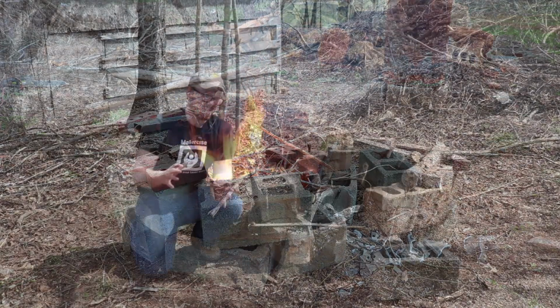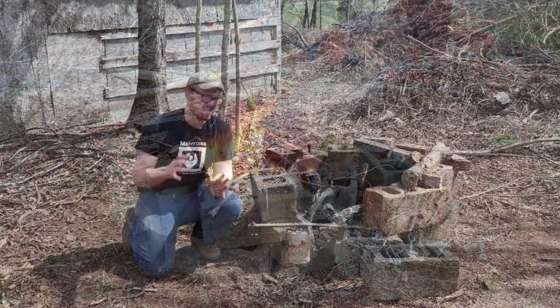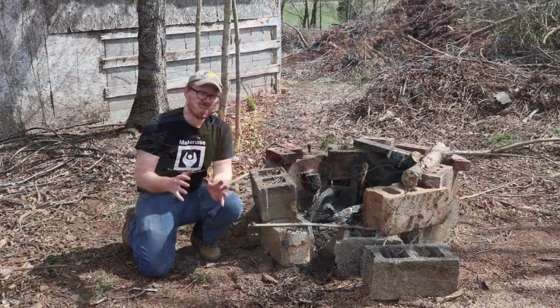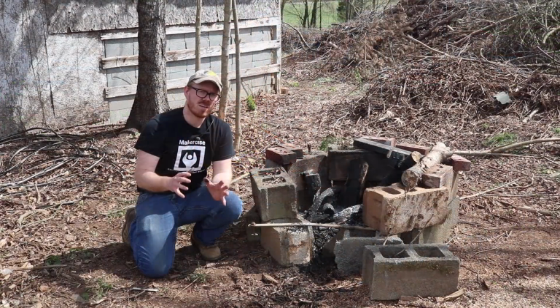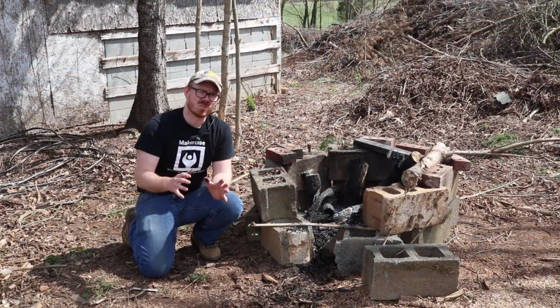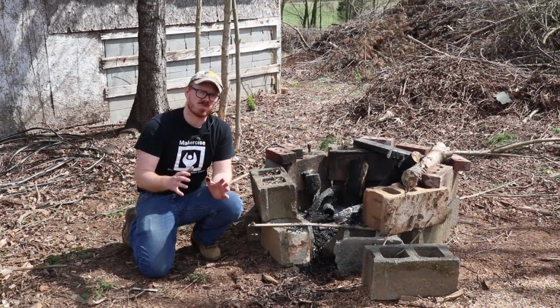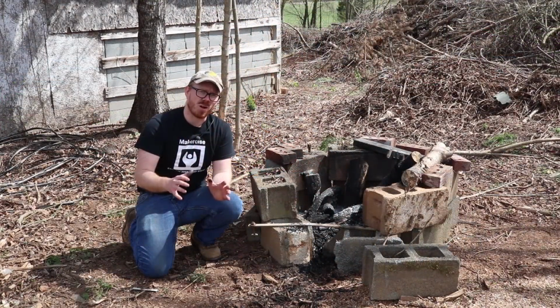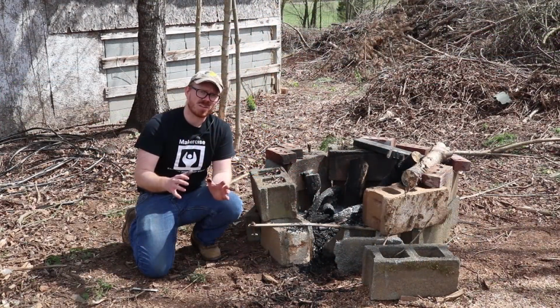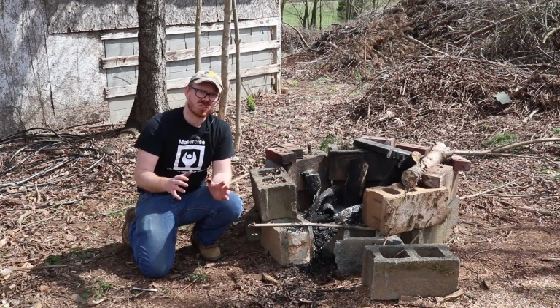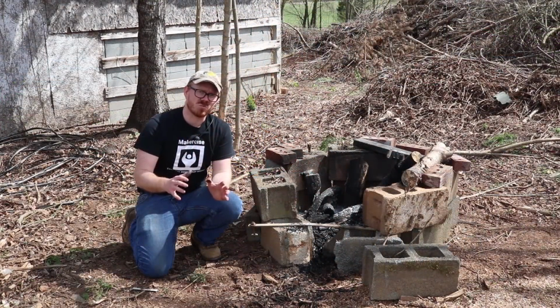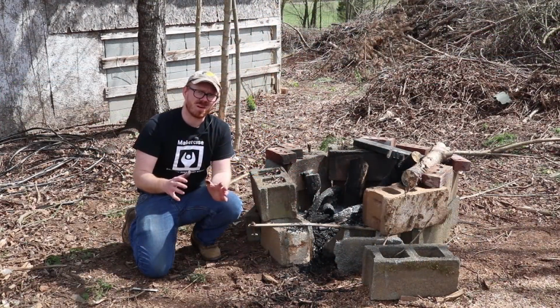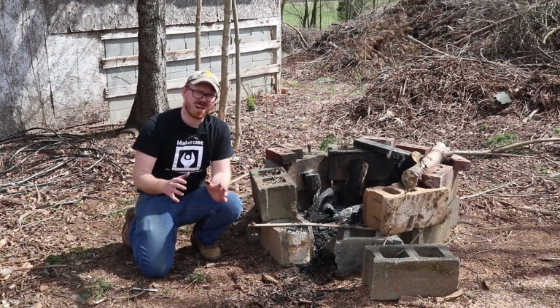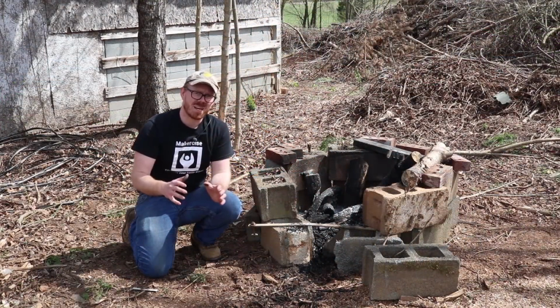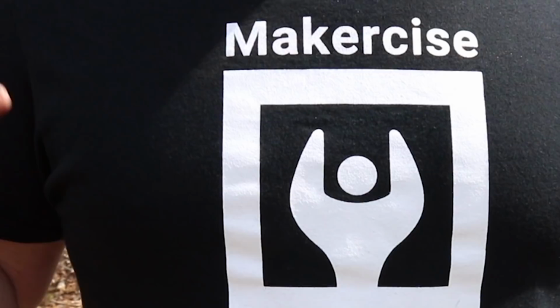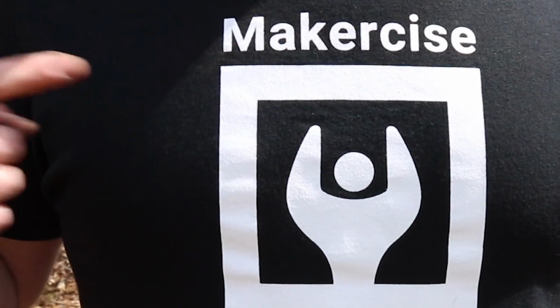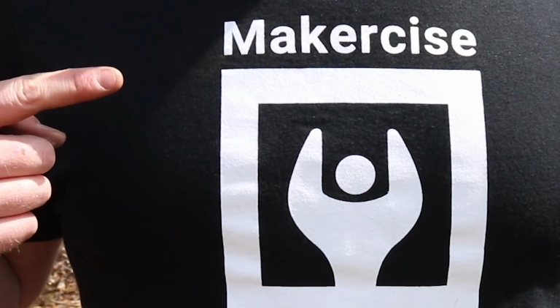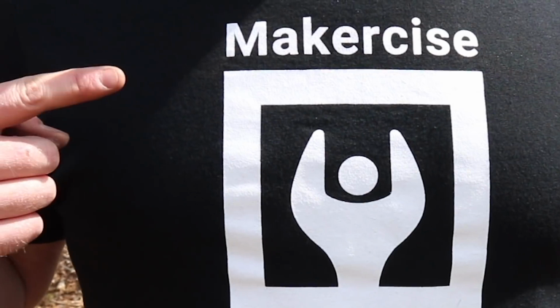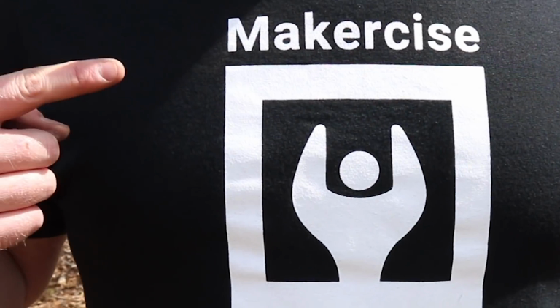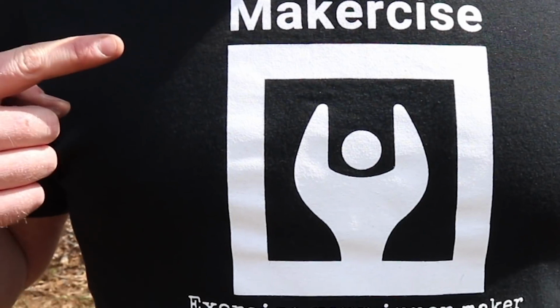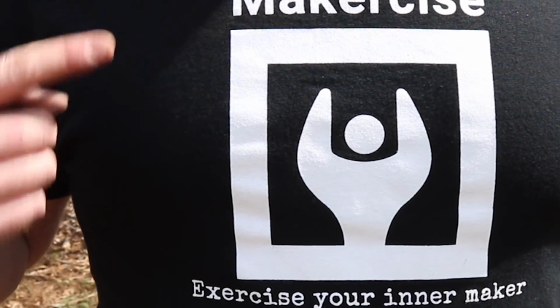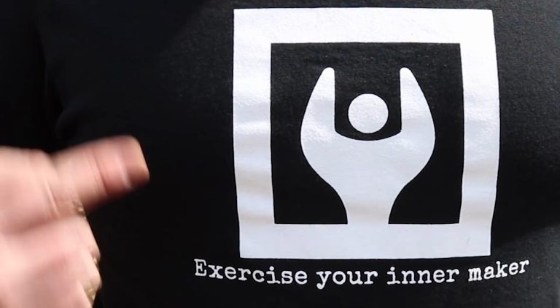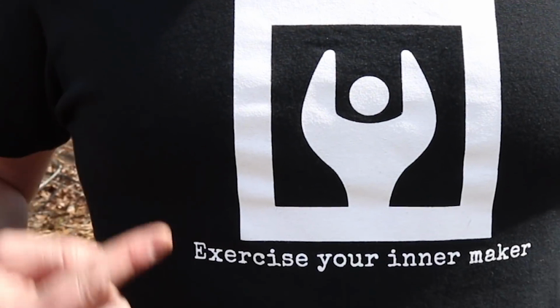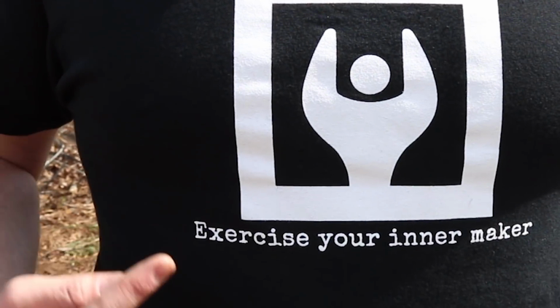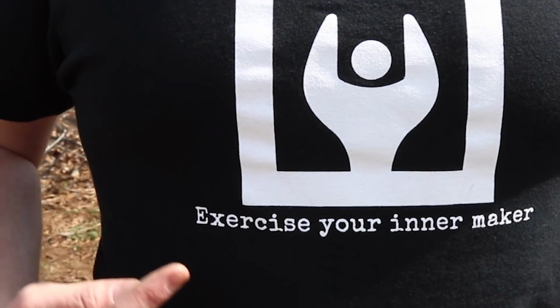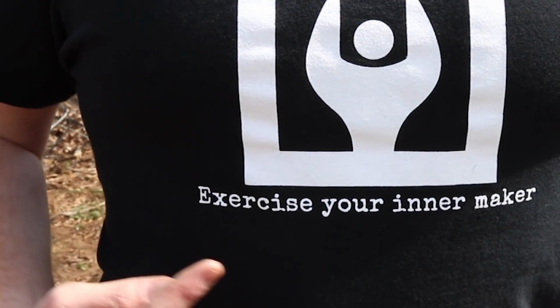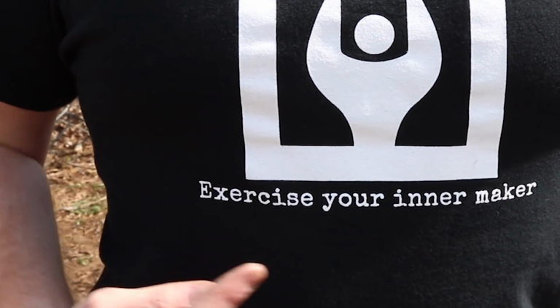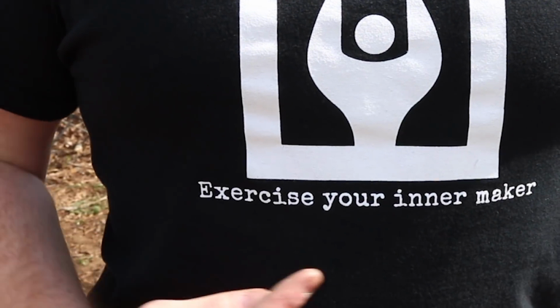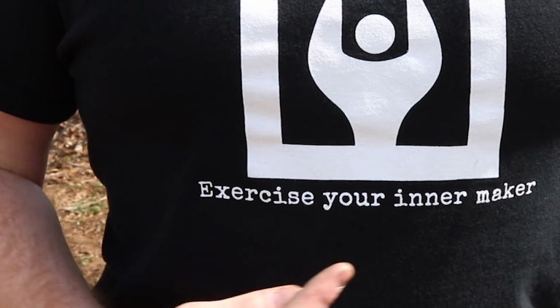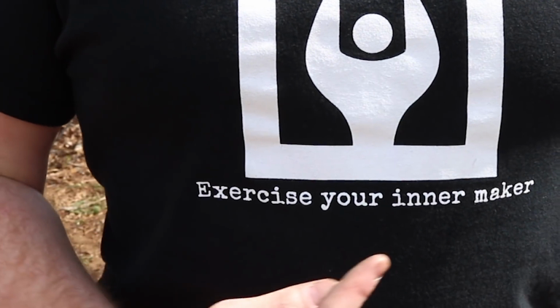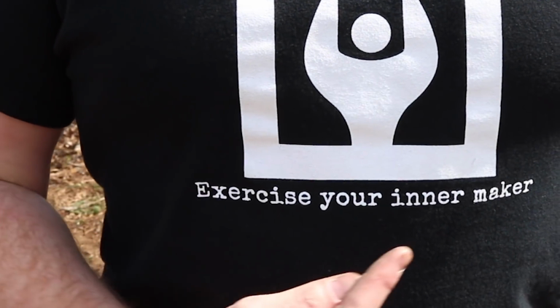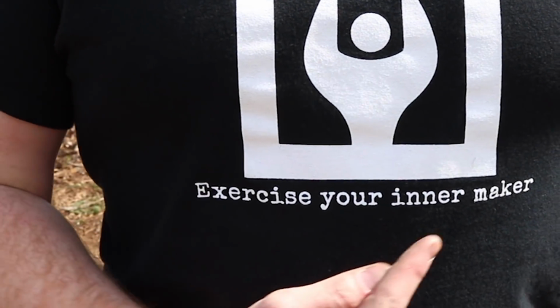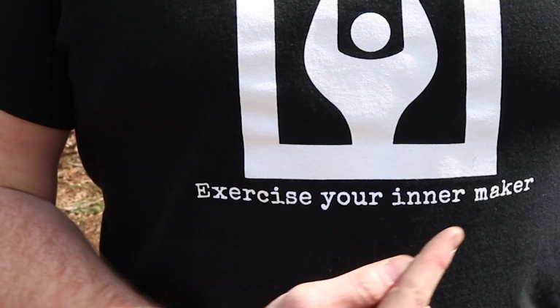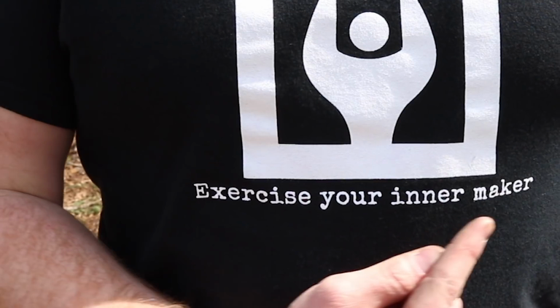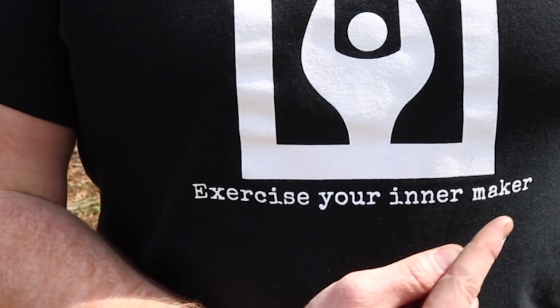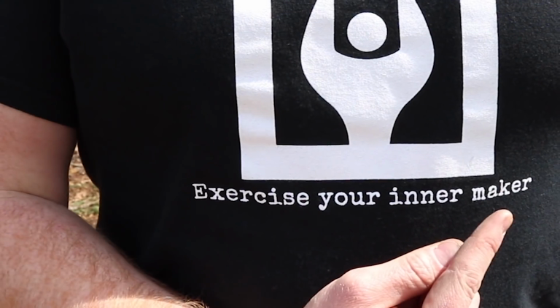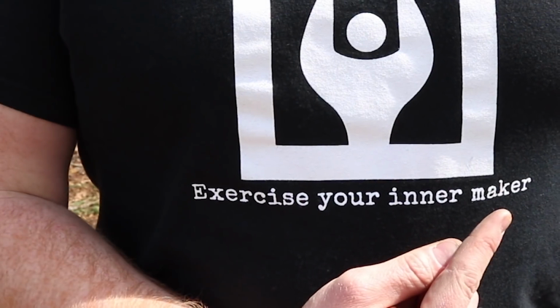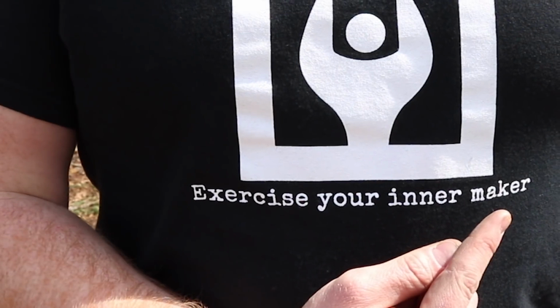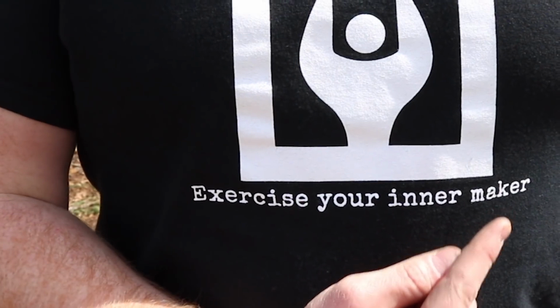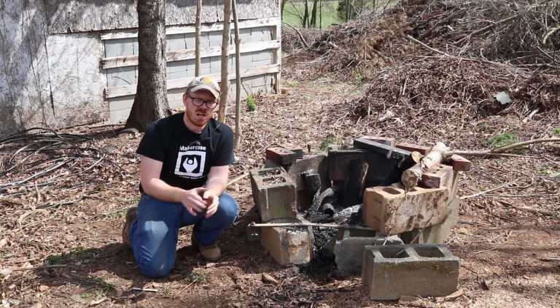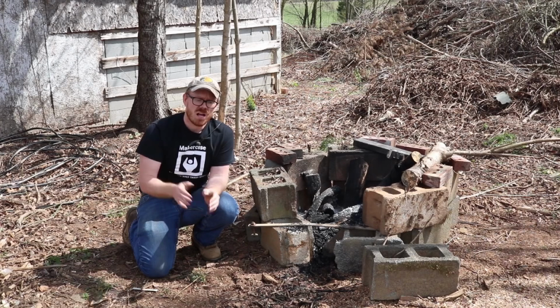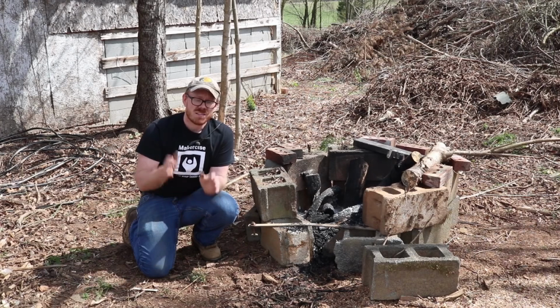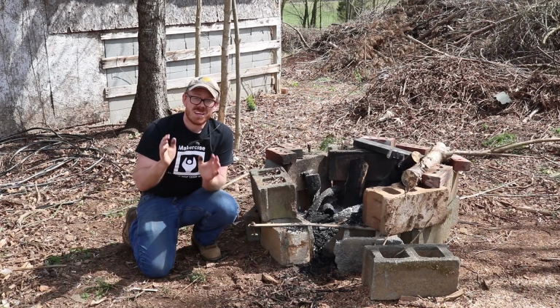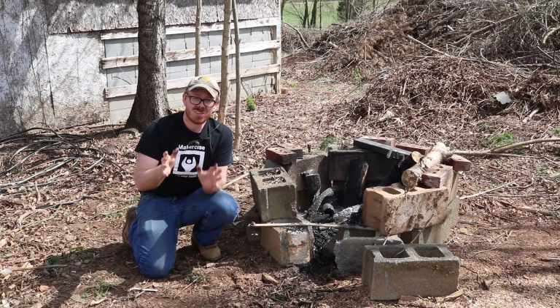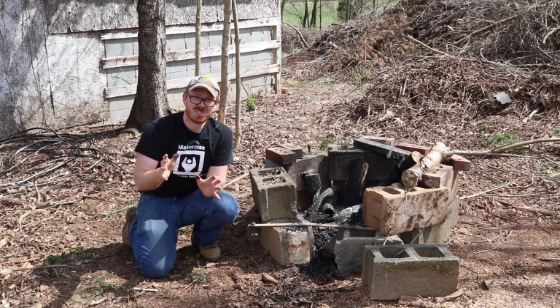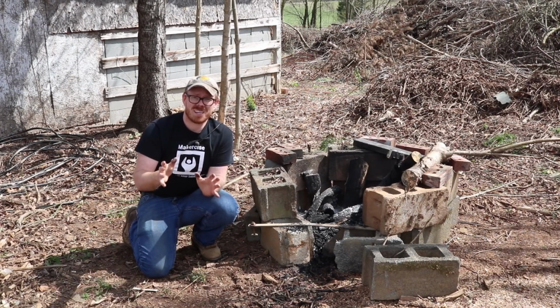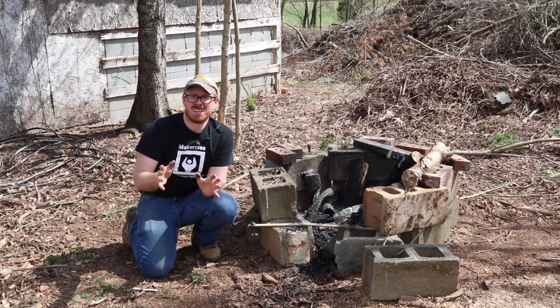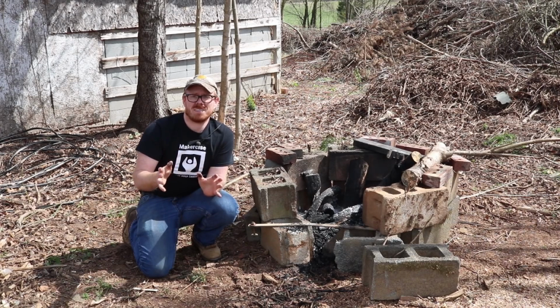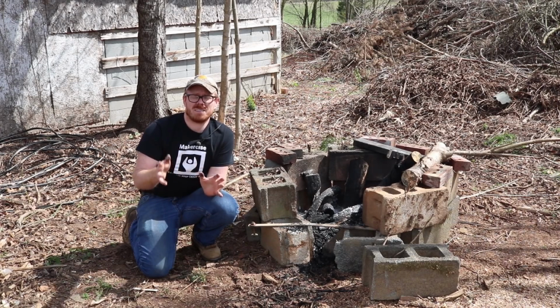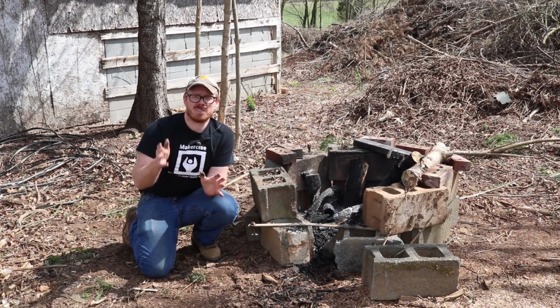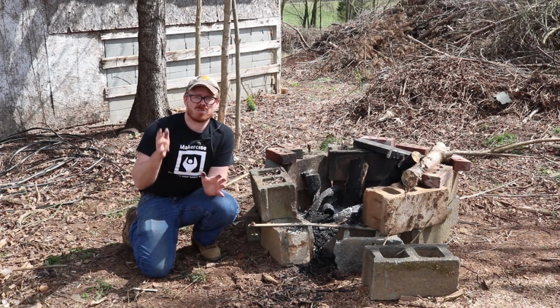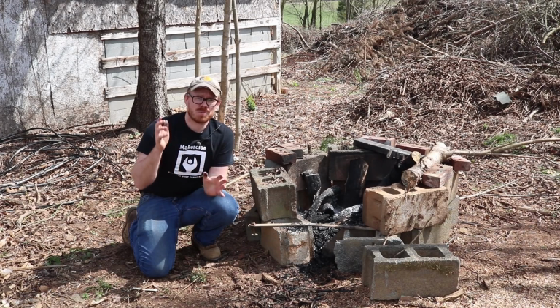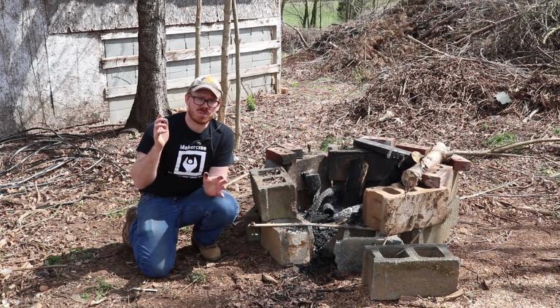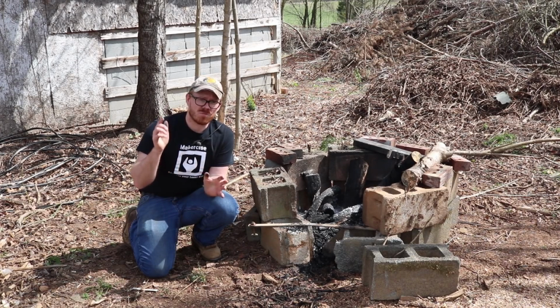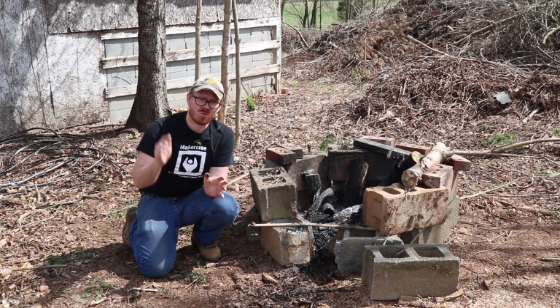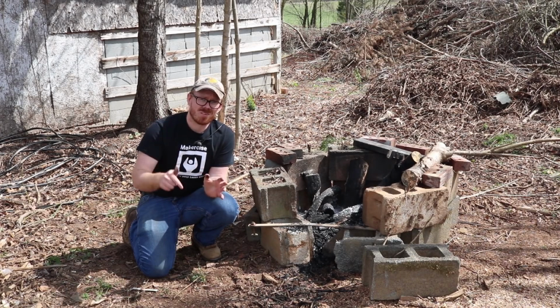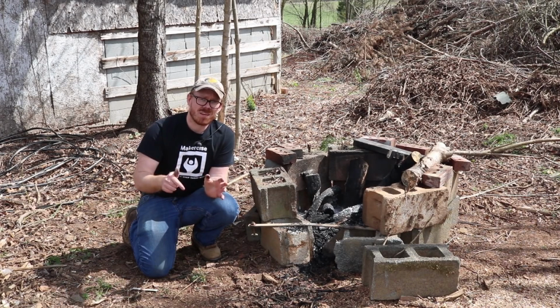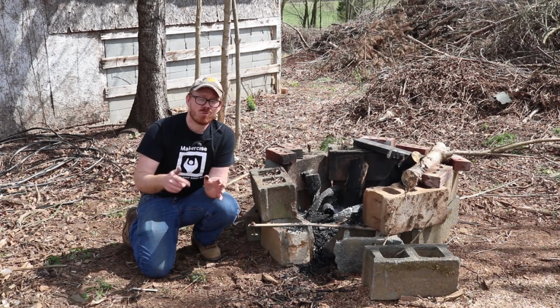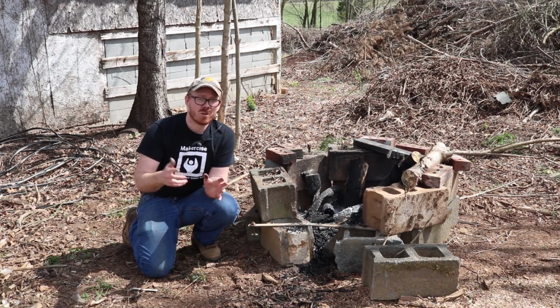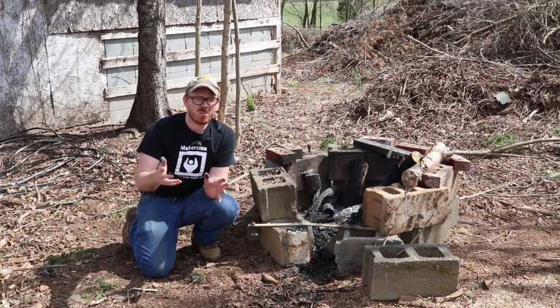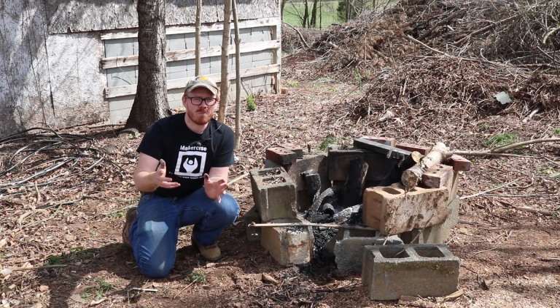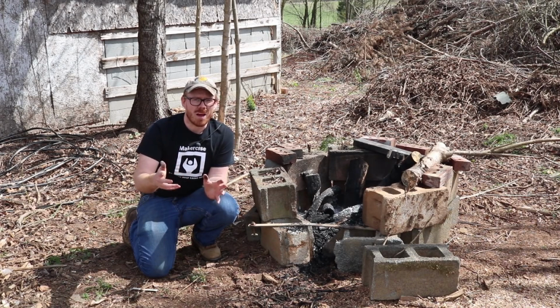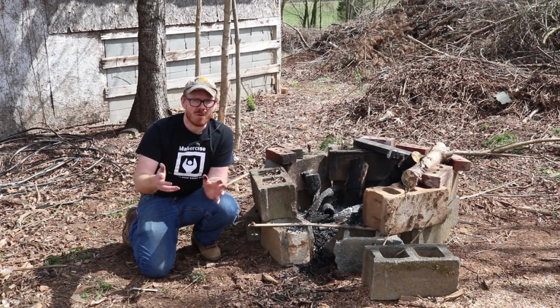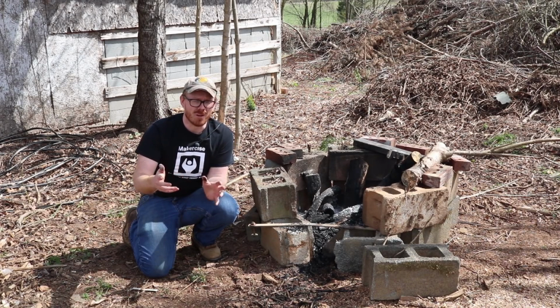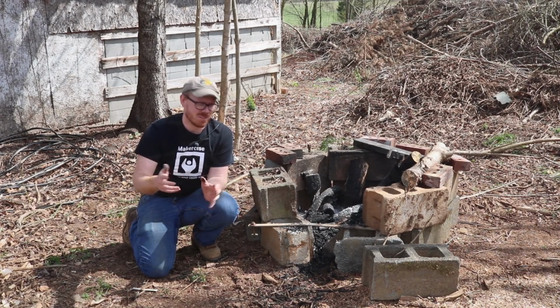This video is brought to you by the Makersize Exercise Your Inner Maker t-shirt. Take a look down in the description for a link where you can buy one.